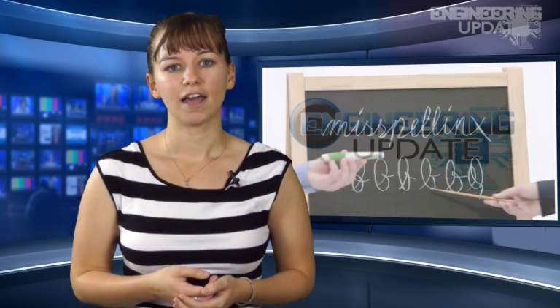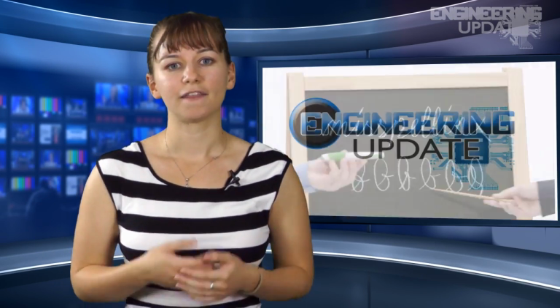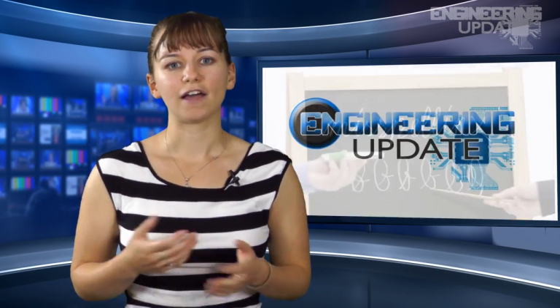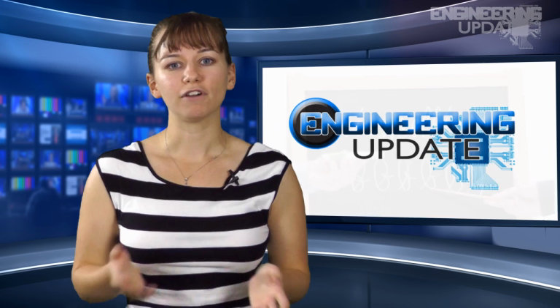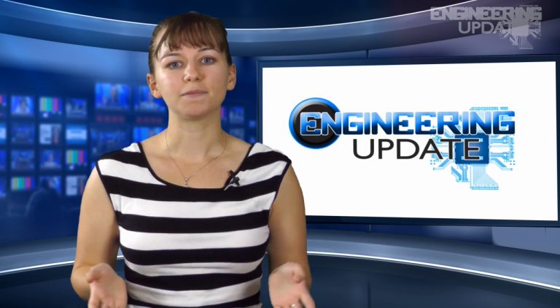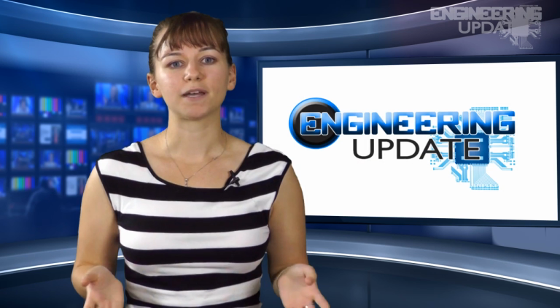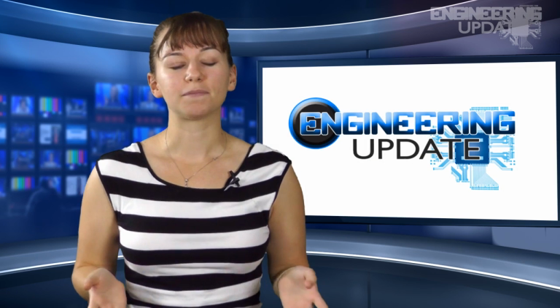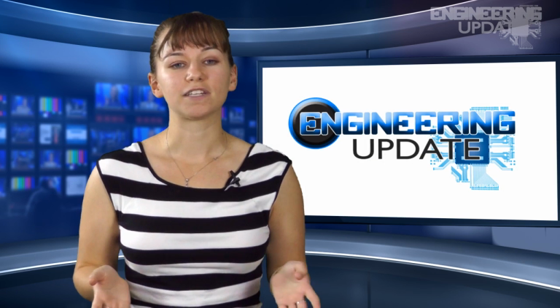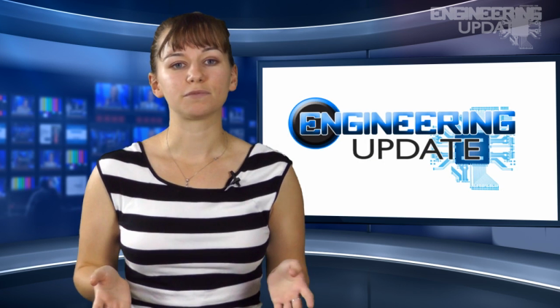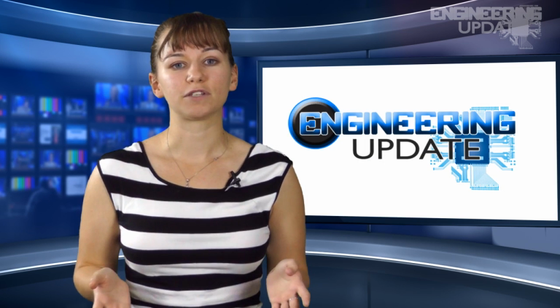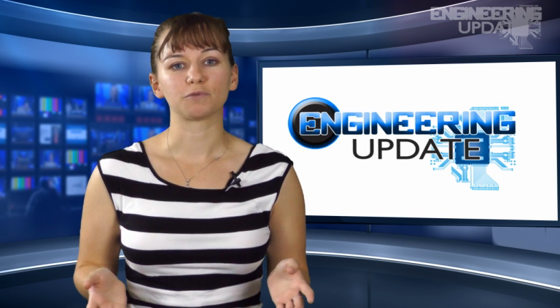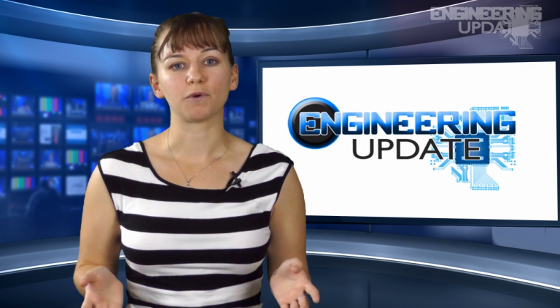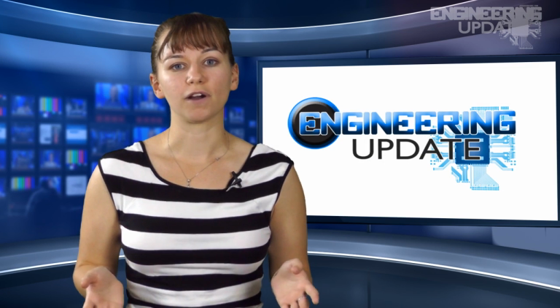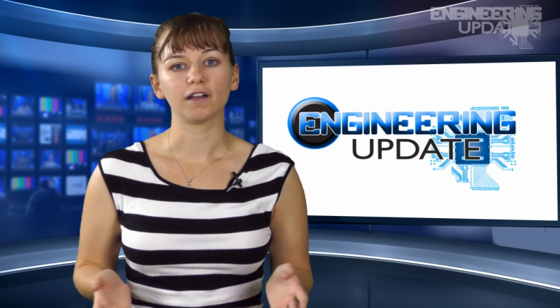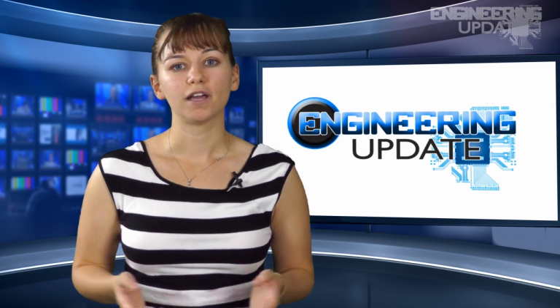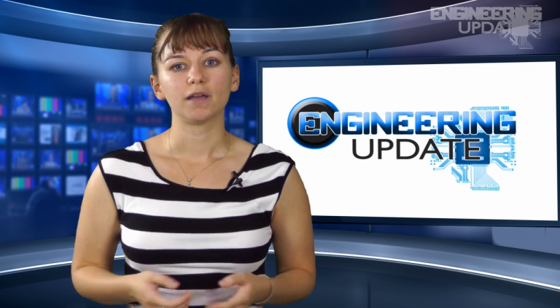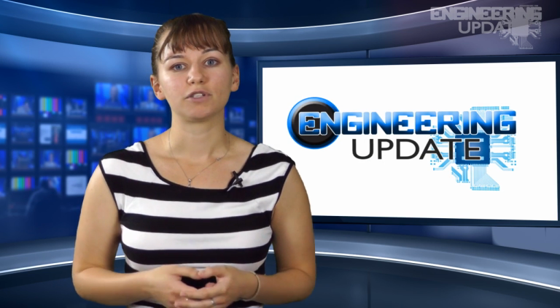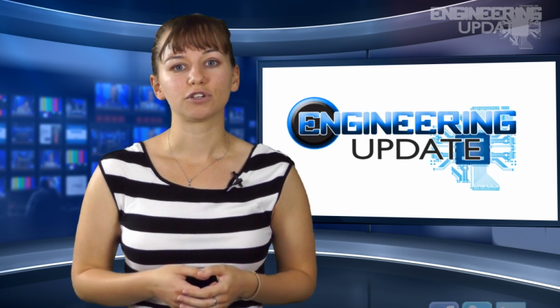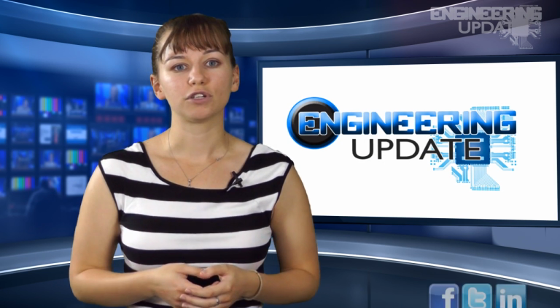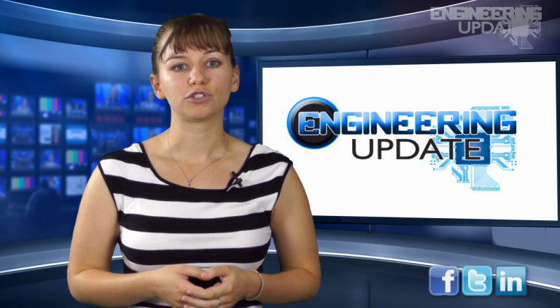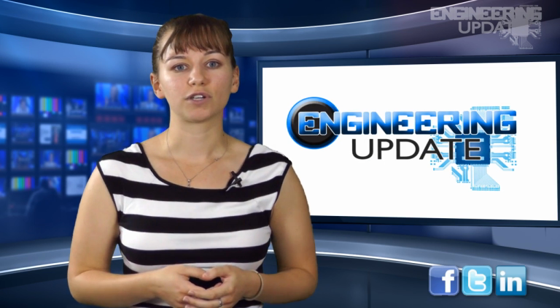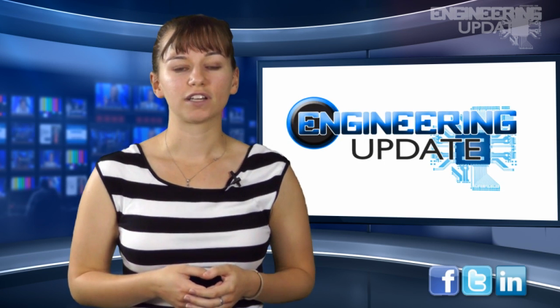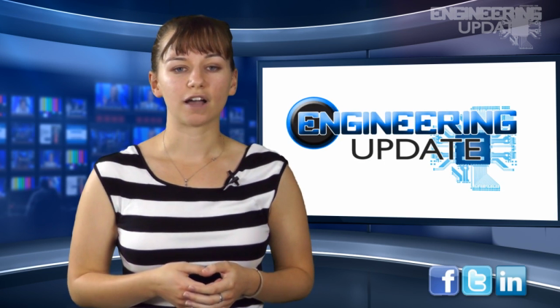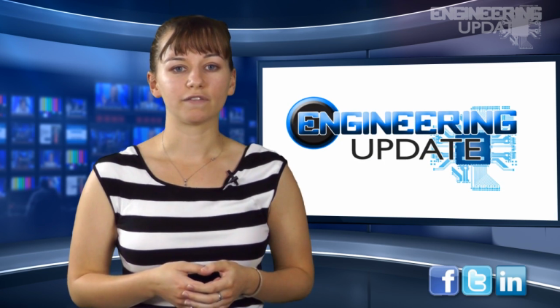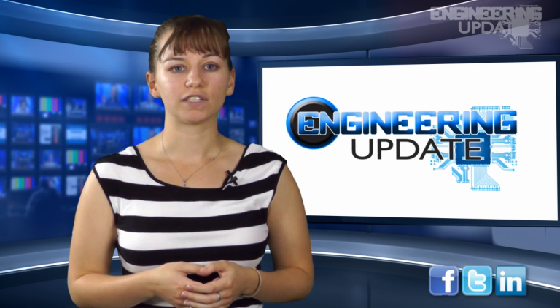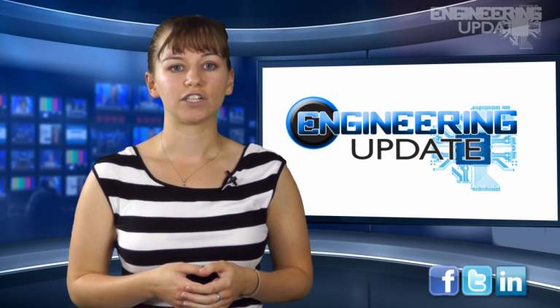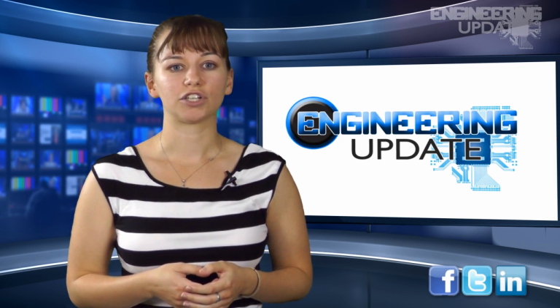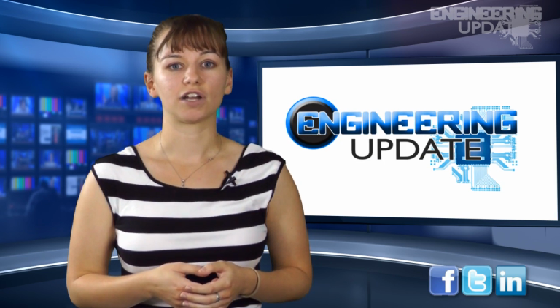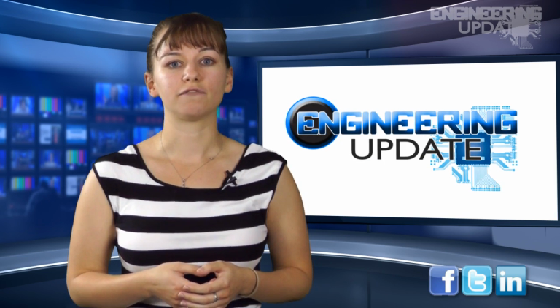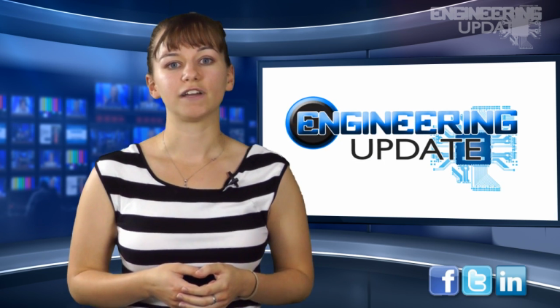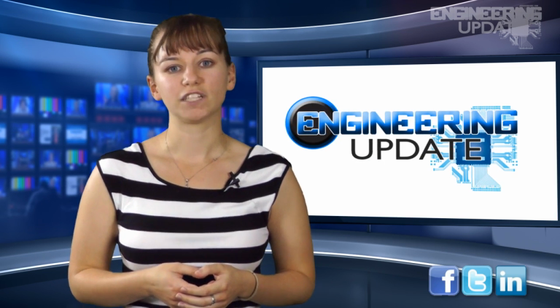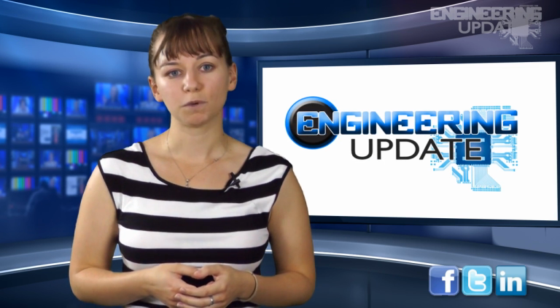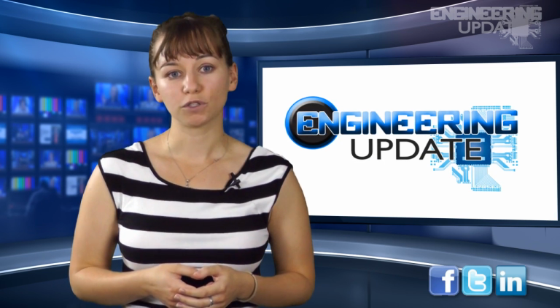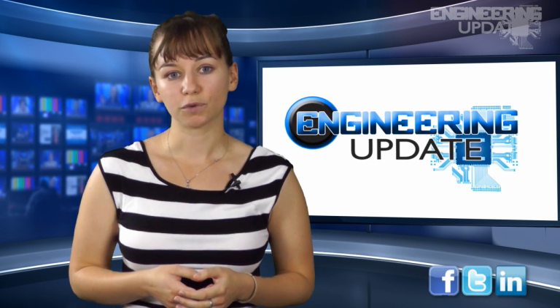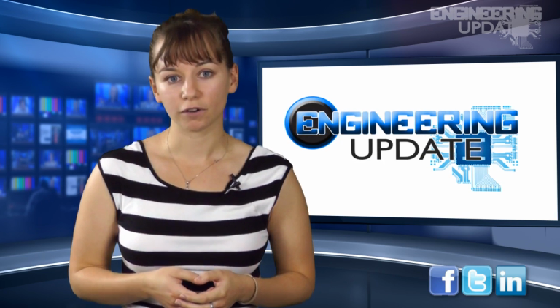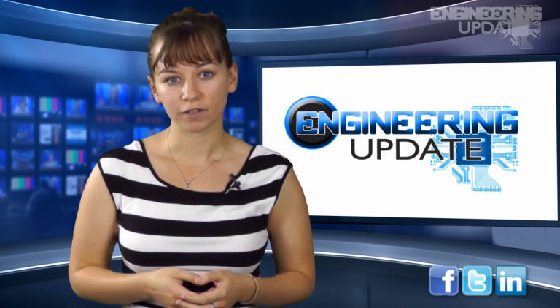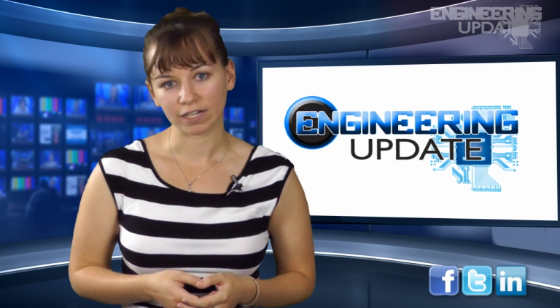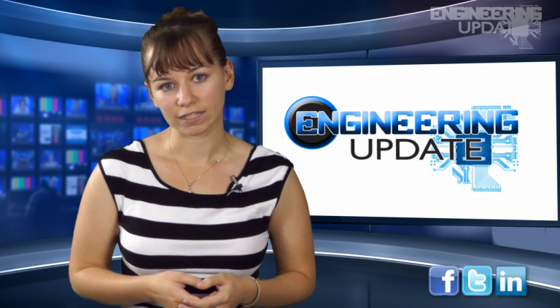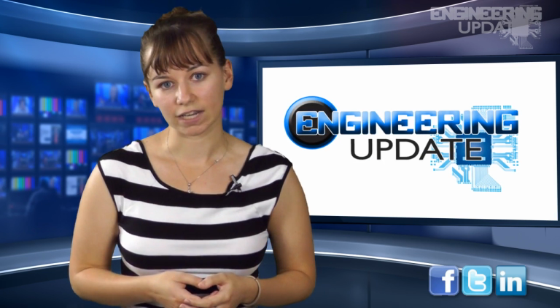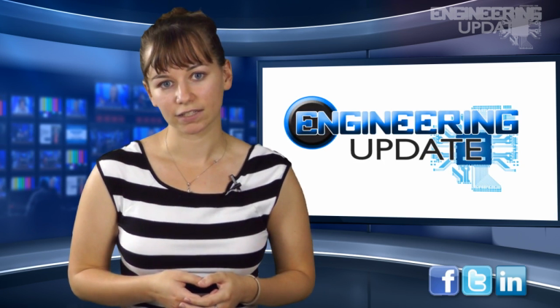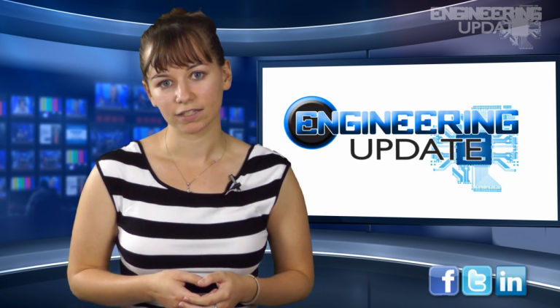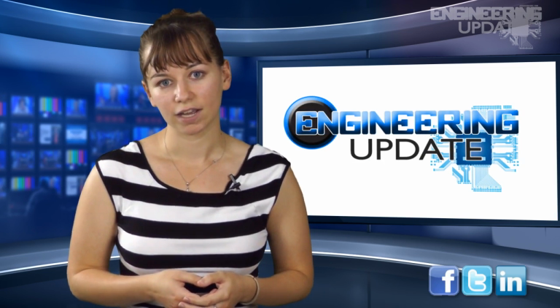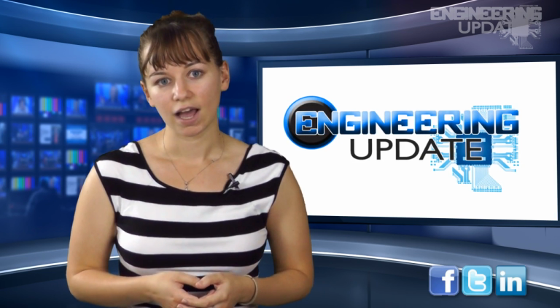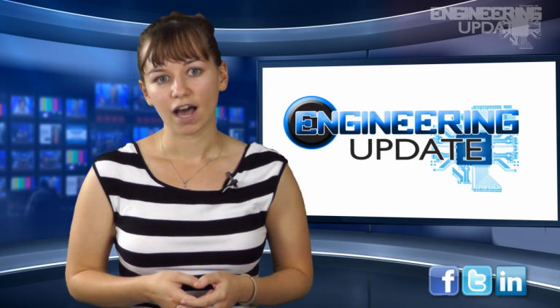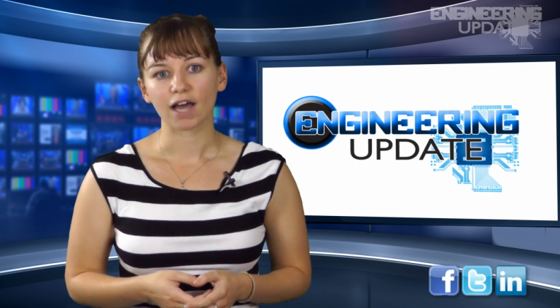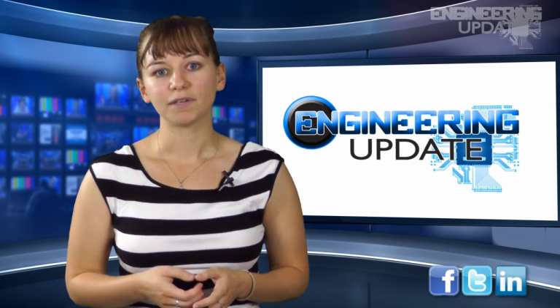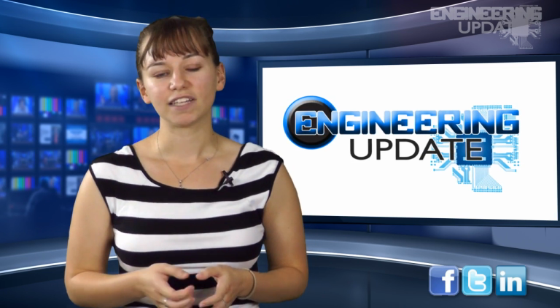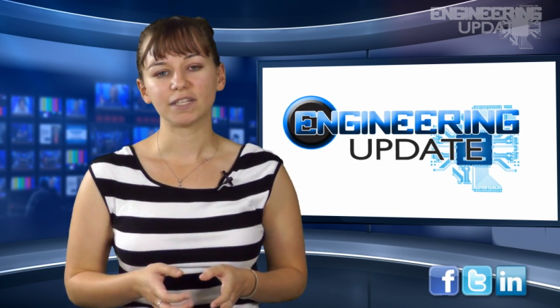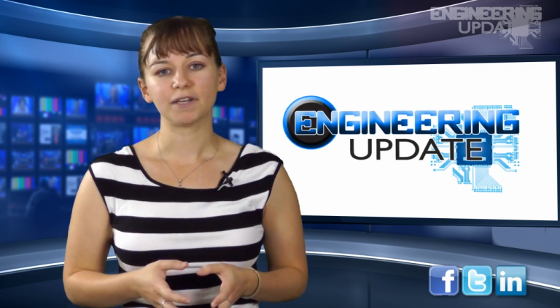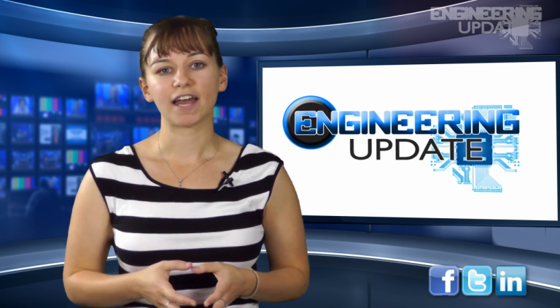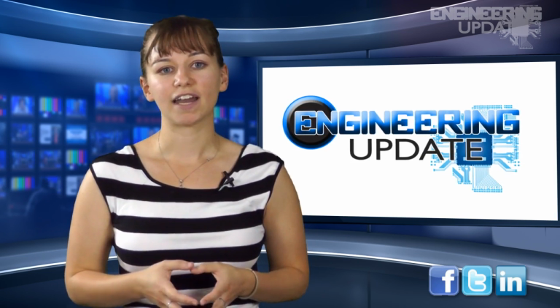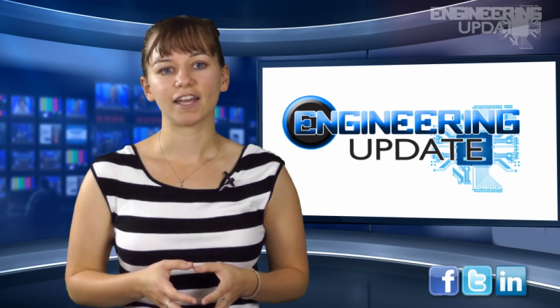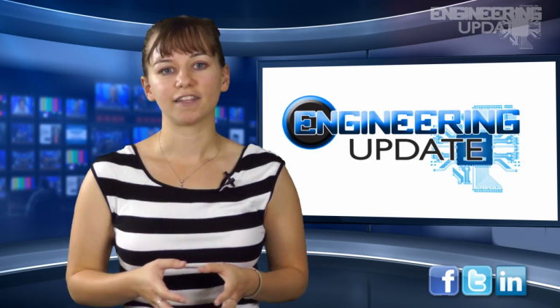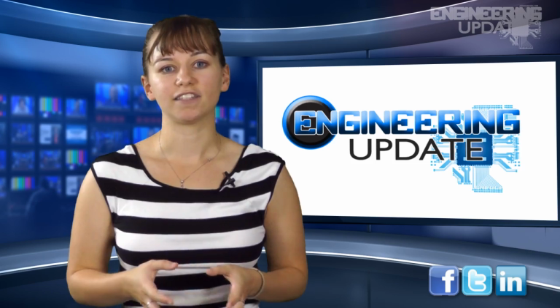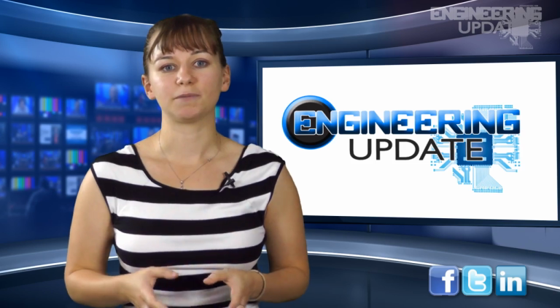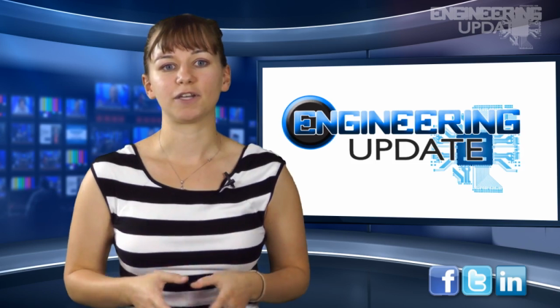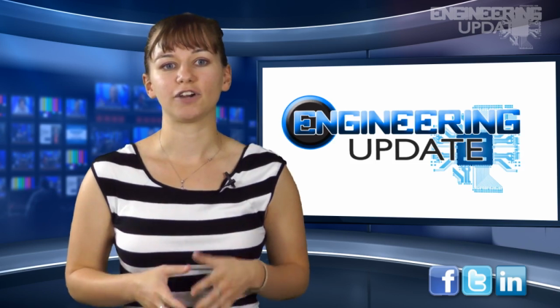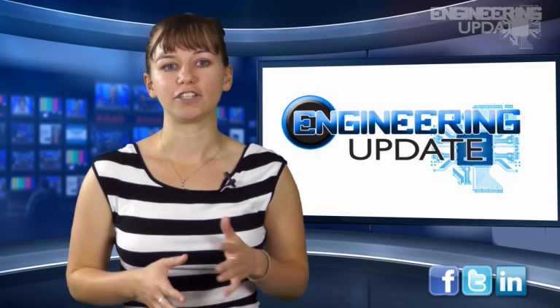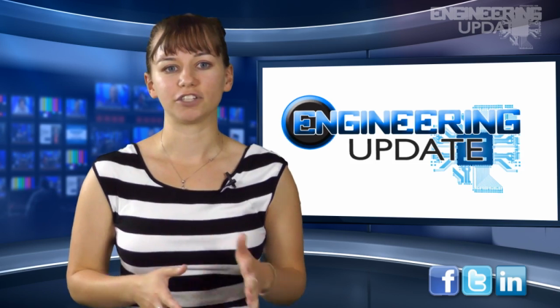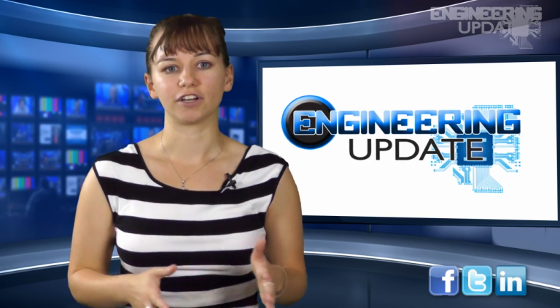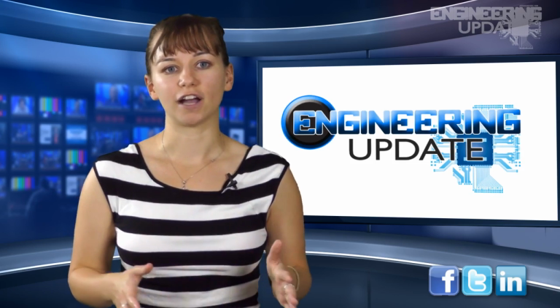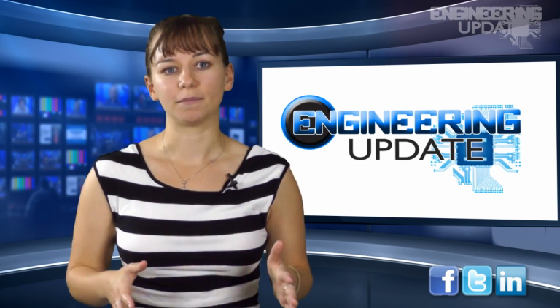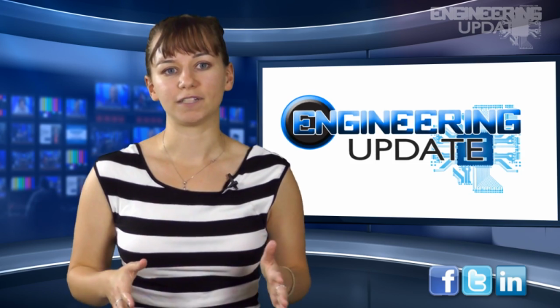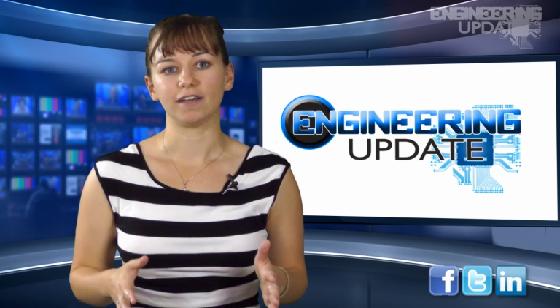That wraps up this week's report. Be sure to join the conversation on Facebook, Twitter, and LinkedIn. I'm Kasey Panetta, and this has been your Engineering Update.